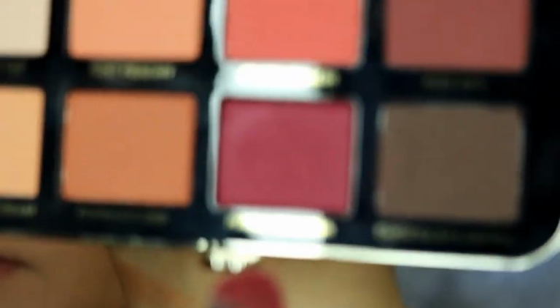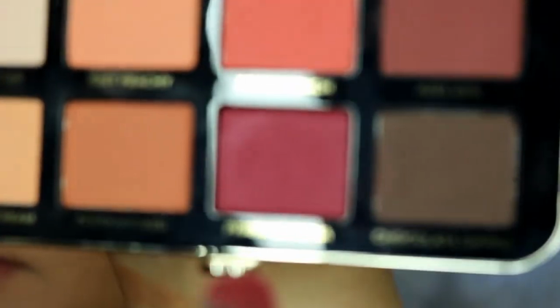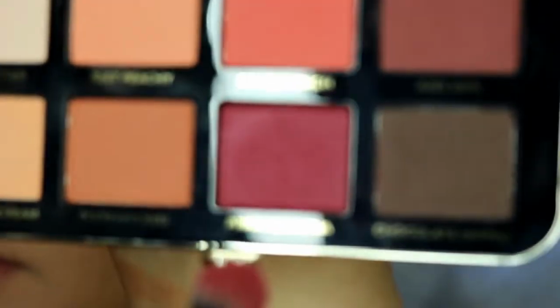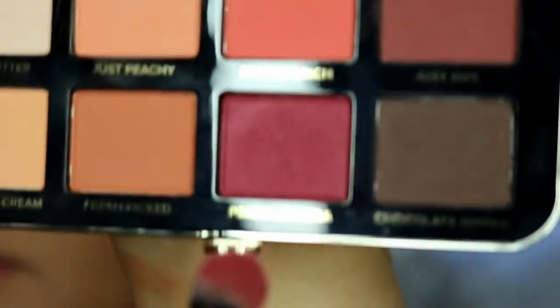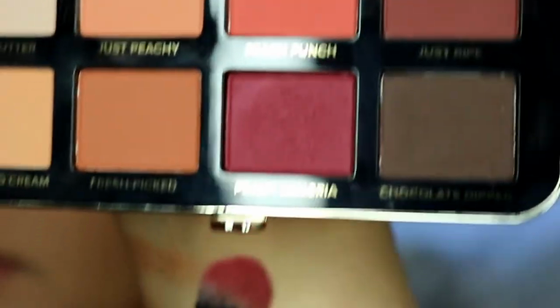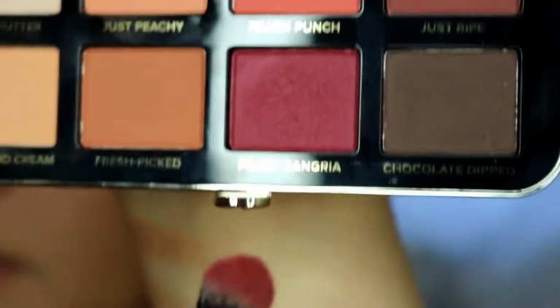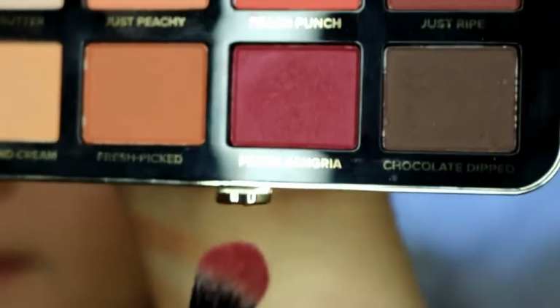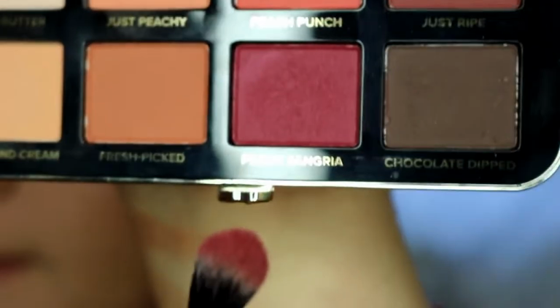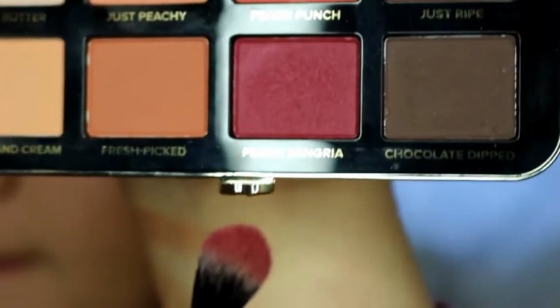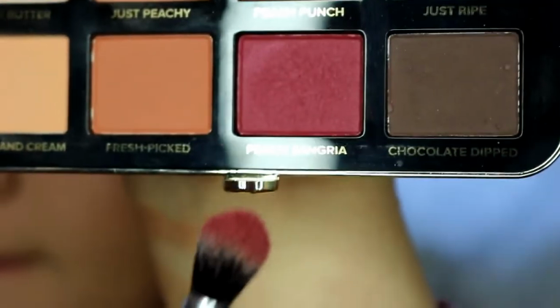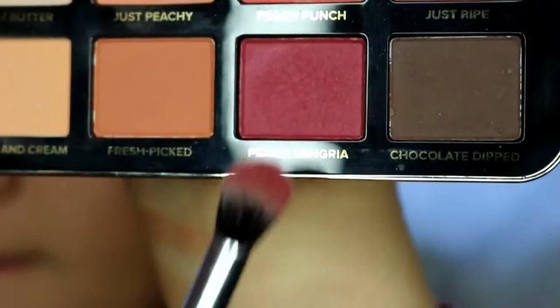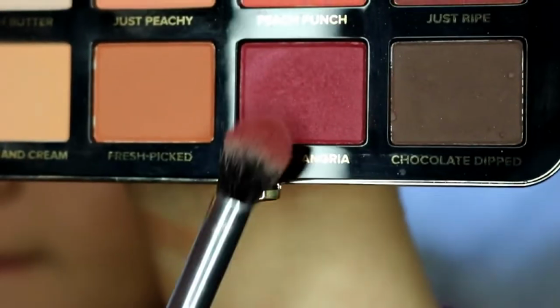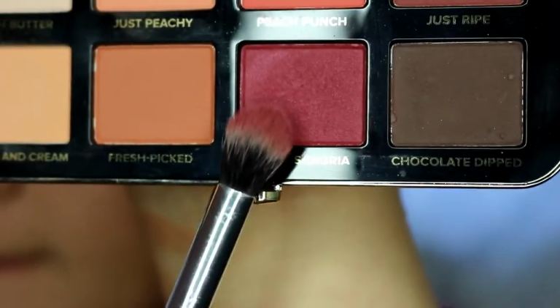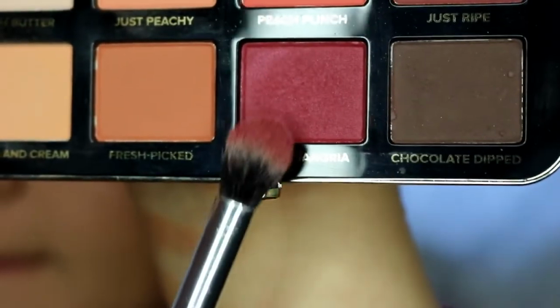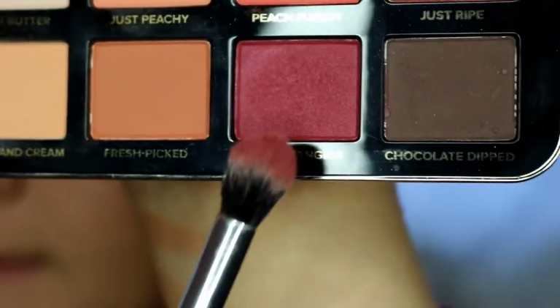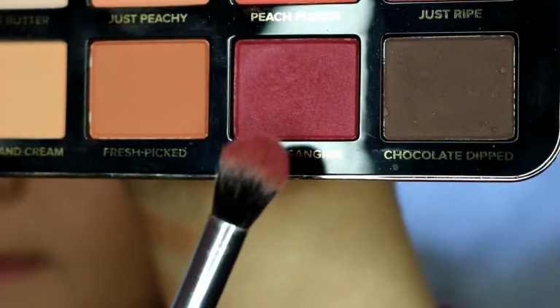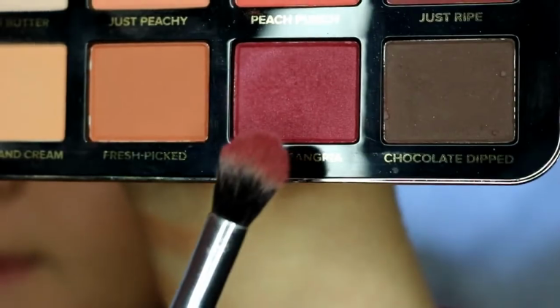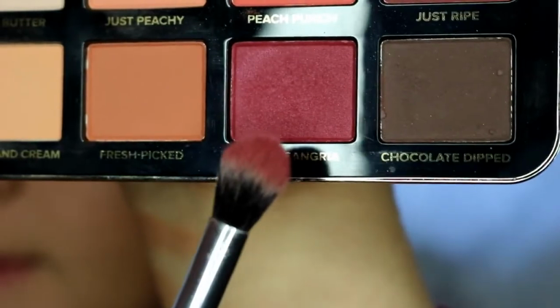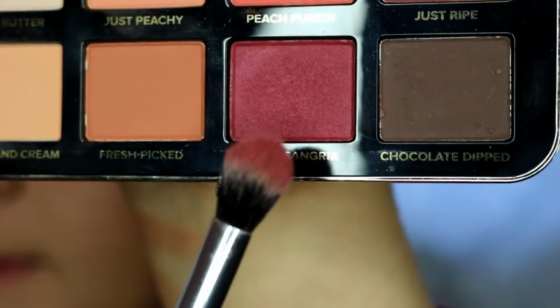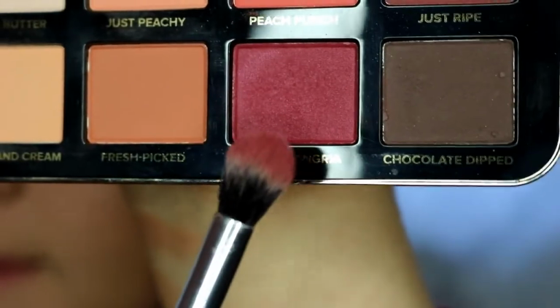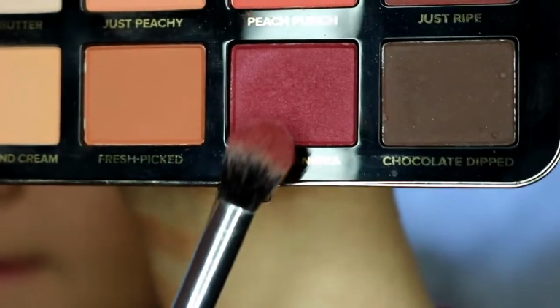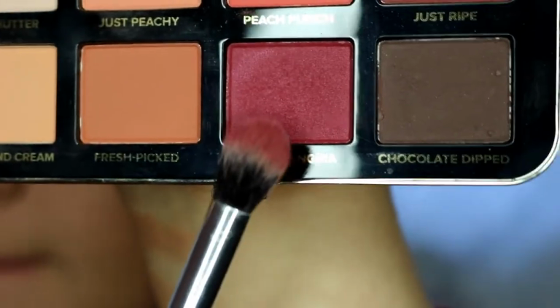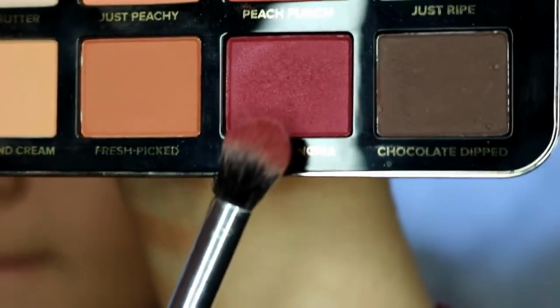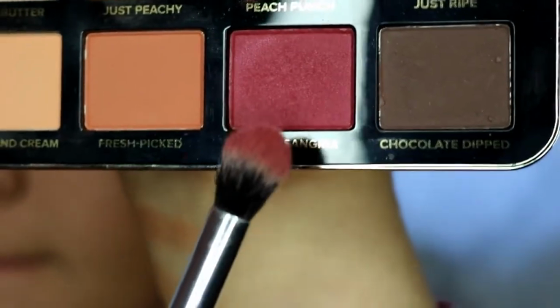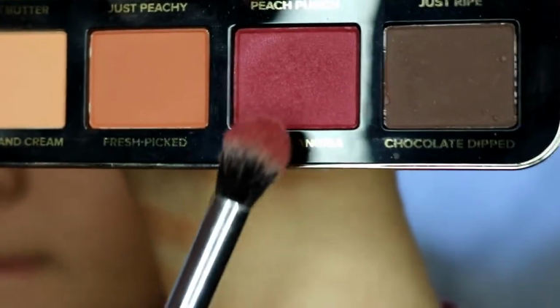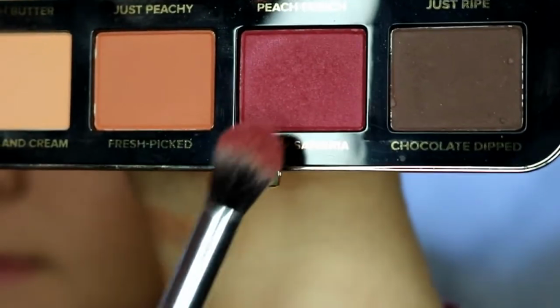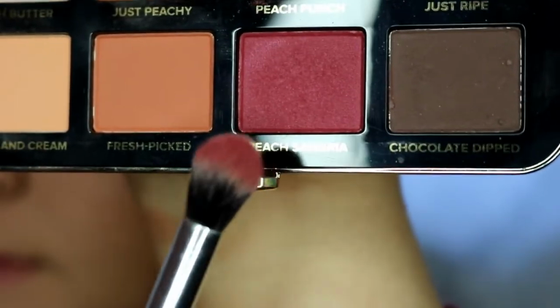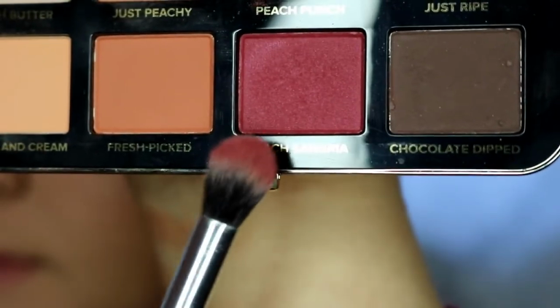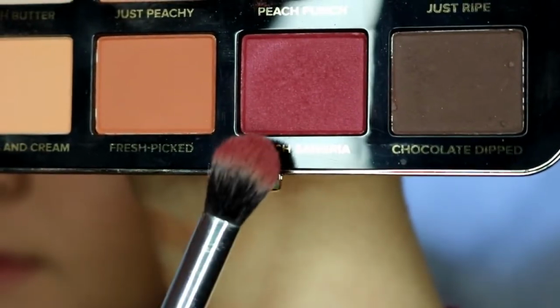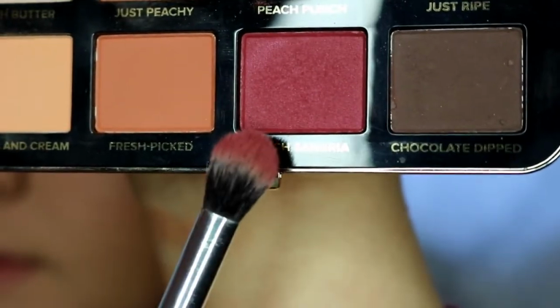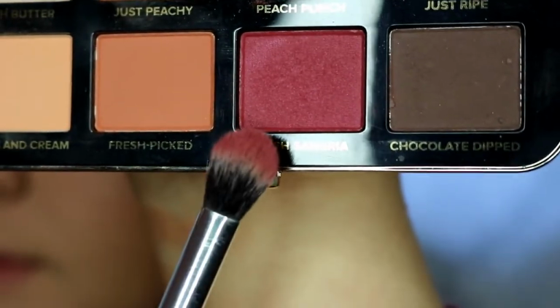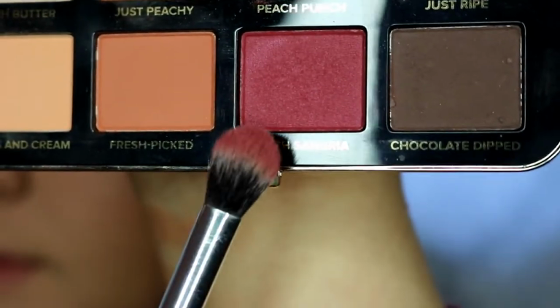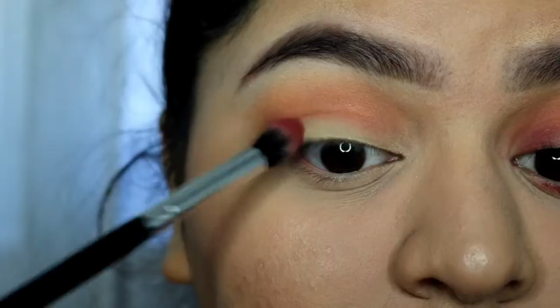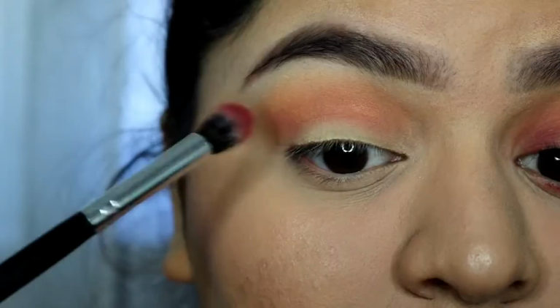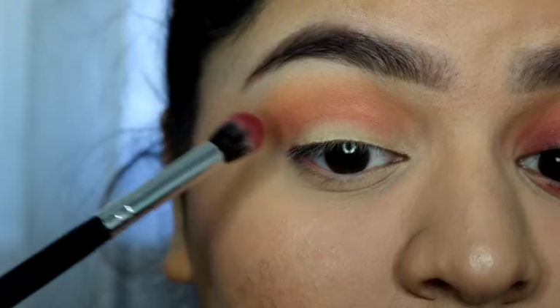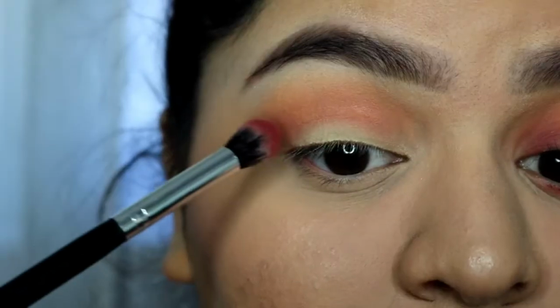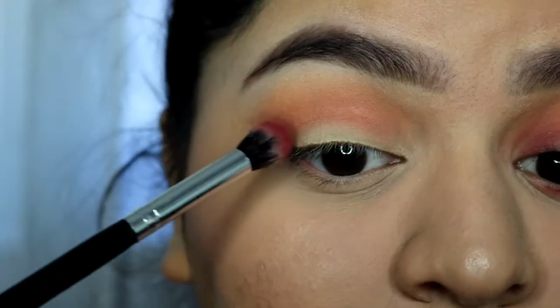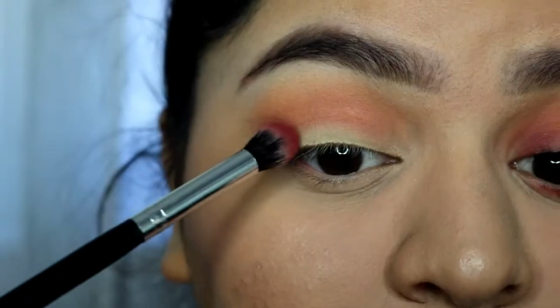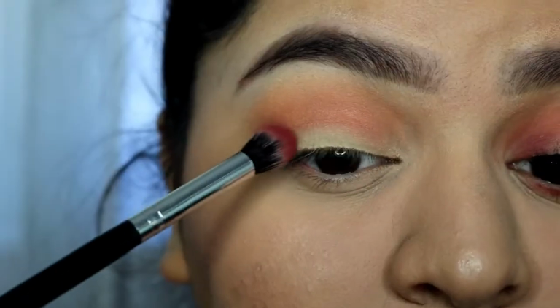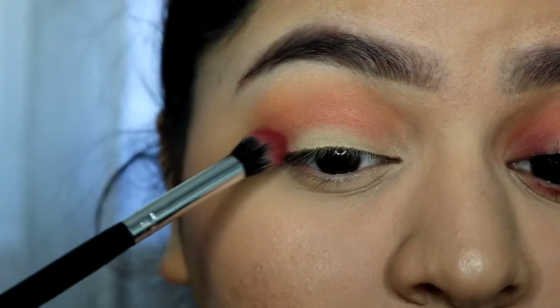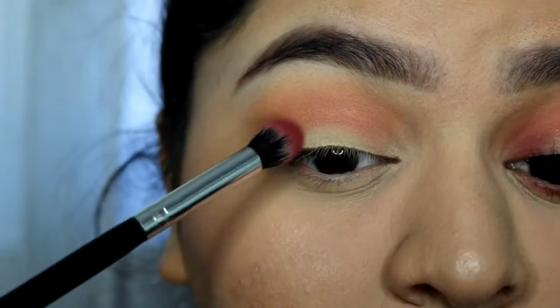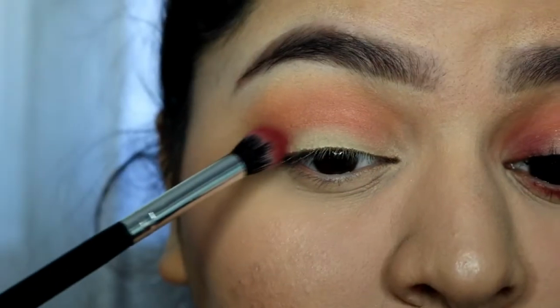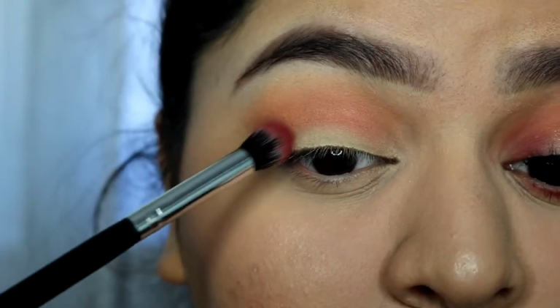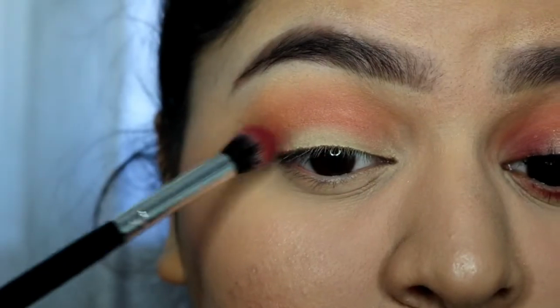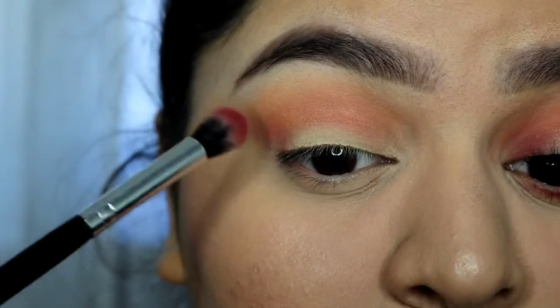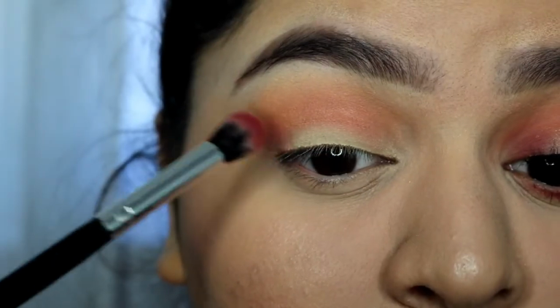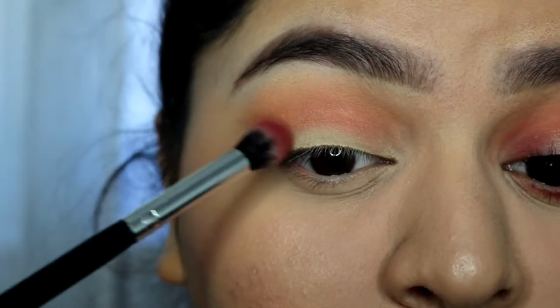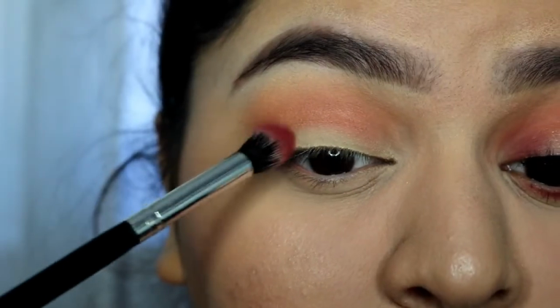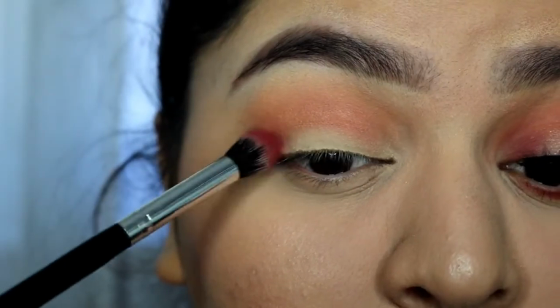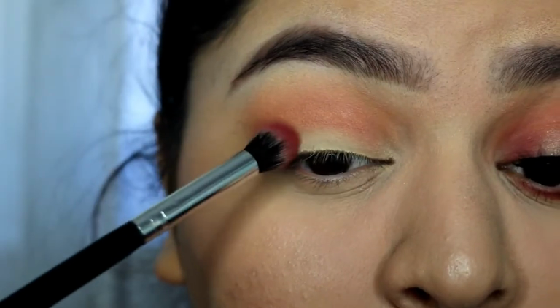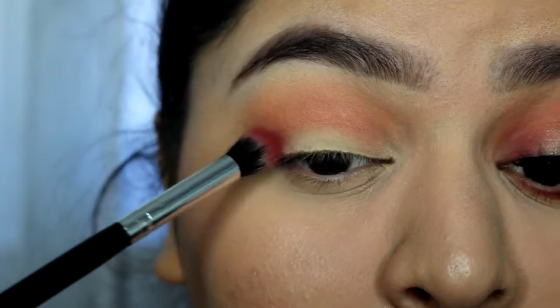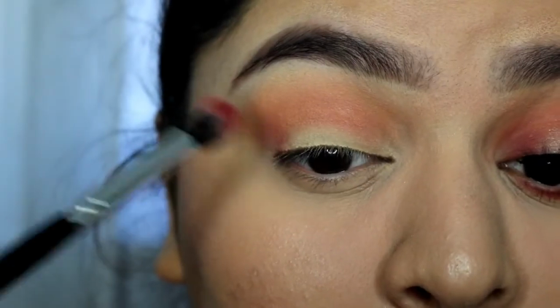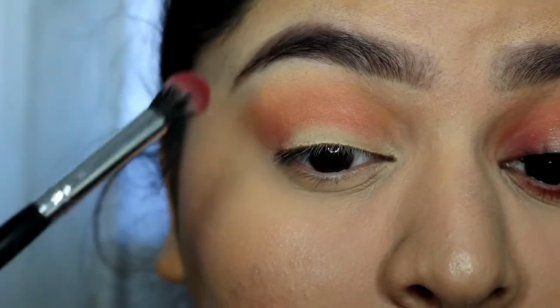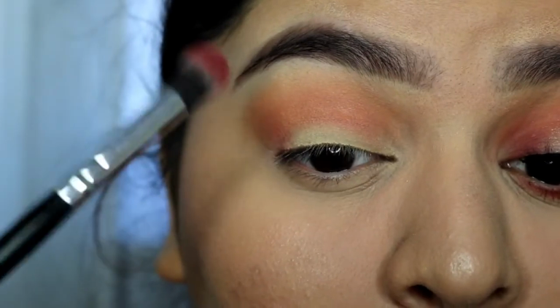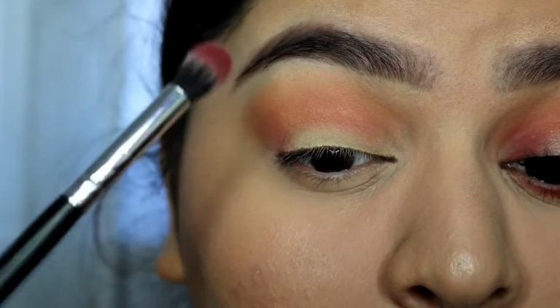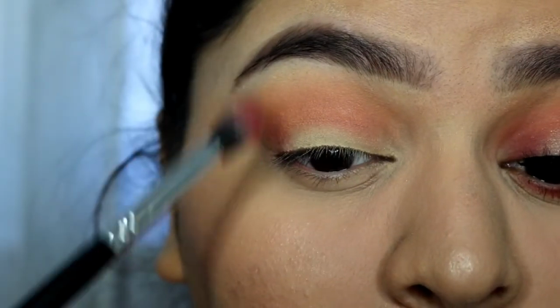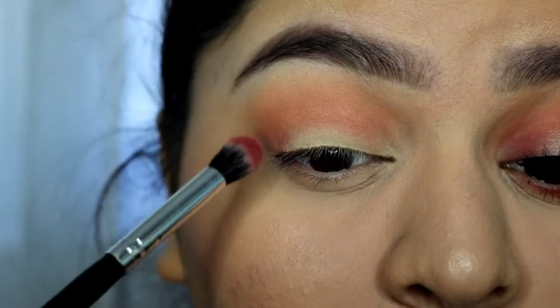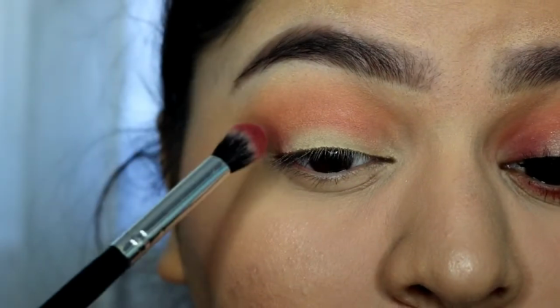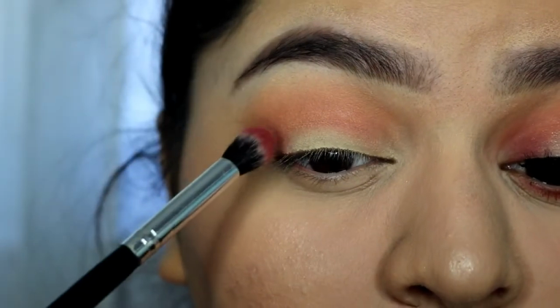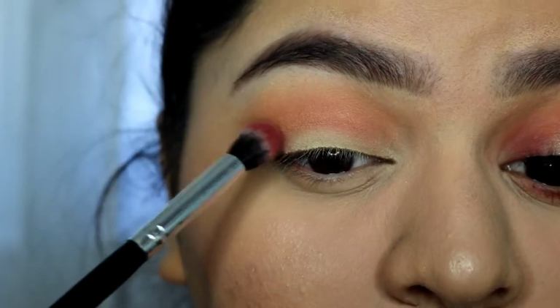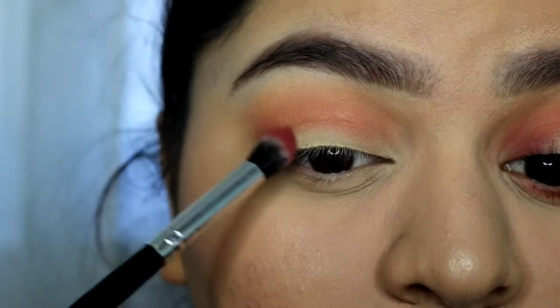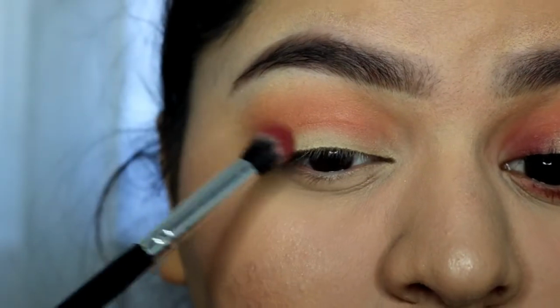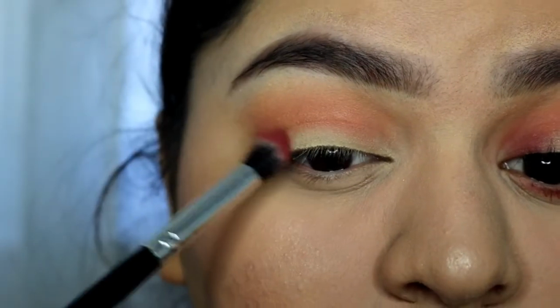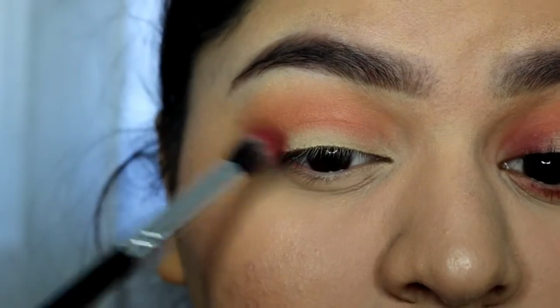Now taking the shade Peach Sangria, I'm applying that to the outer corner and inner corner of my eyes.